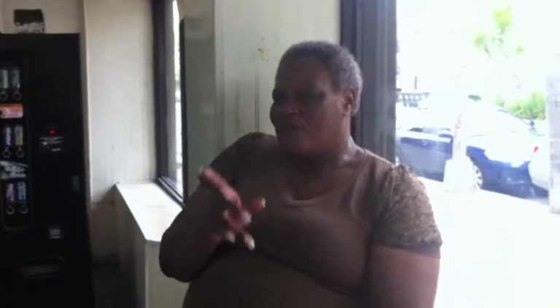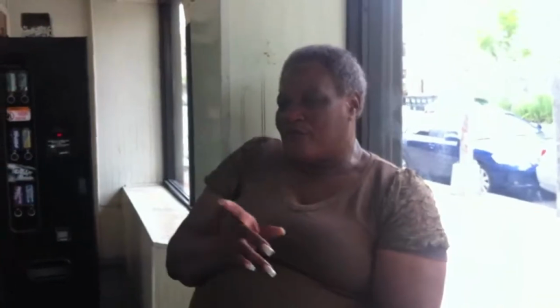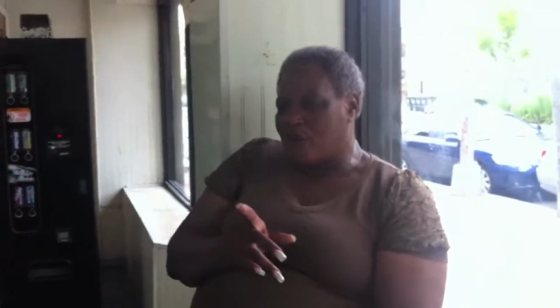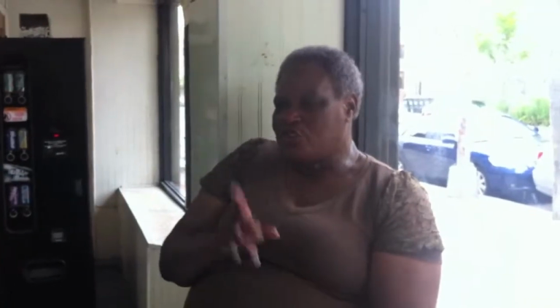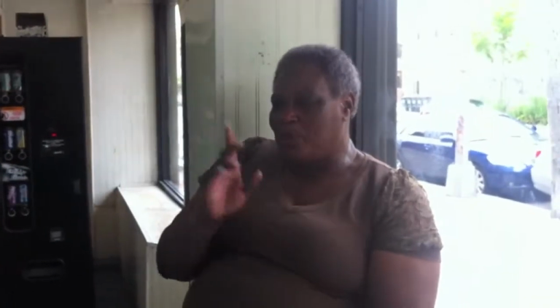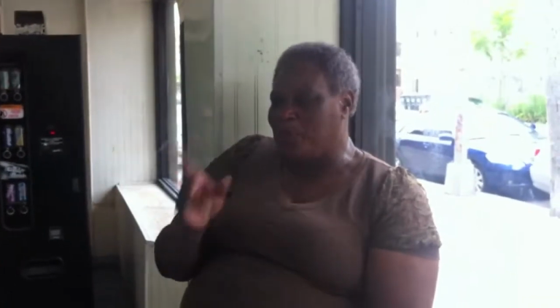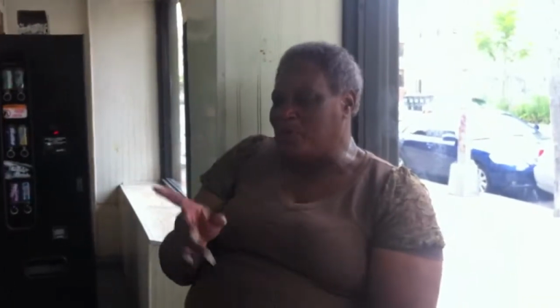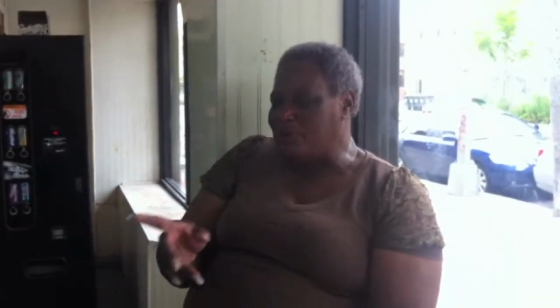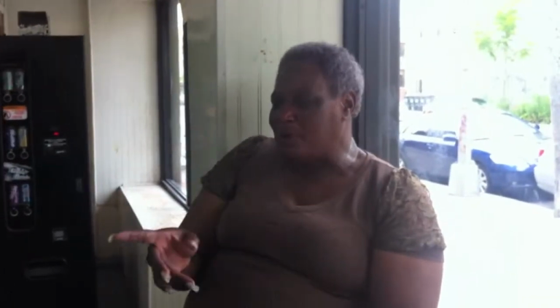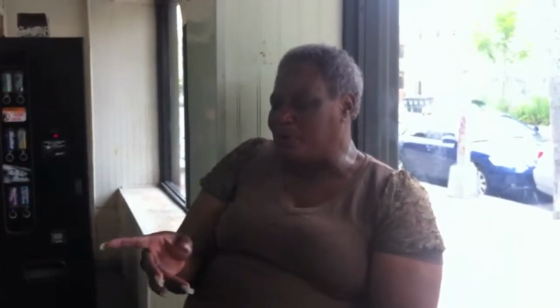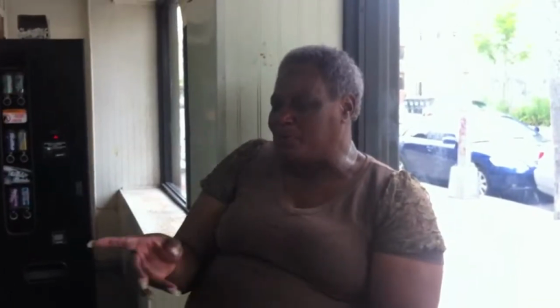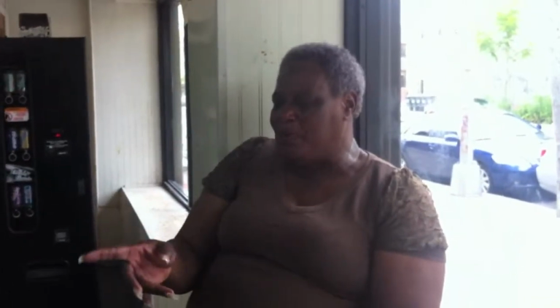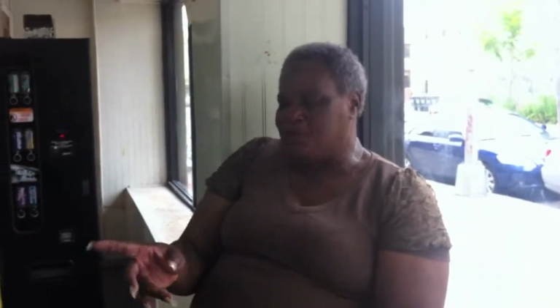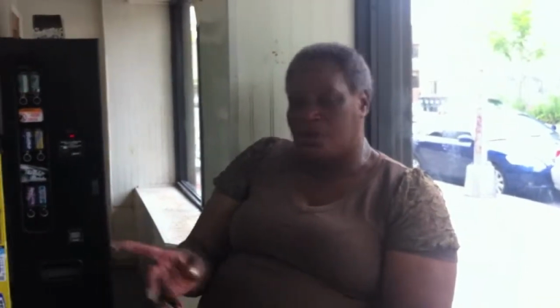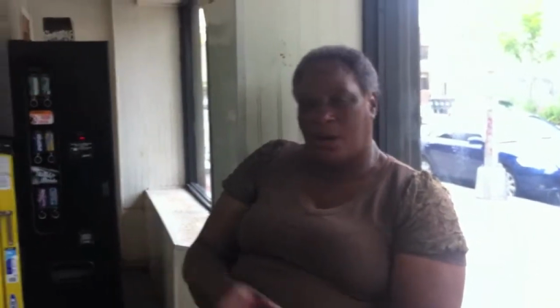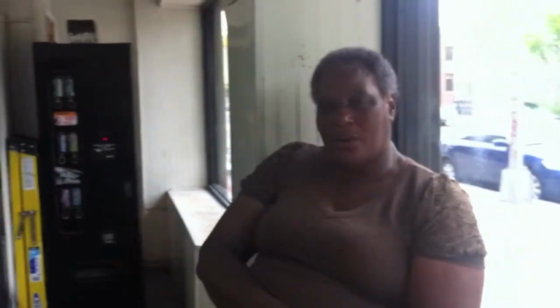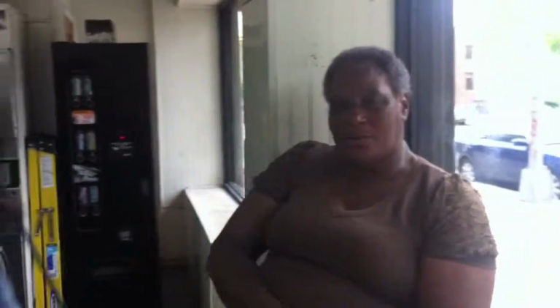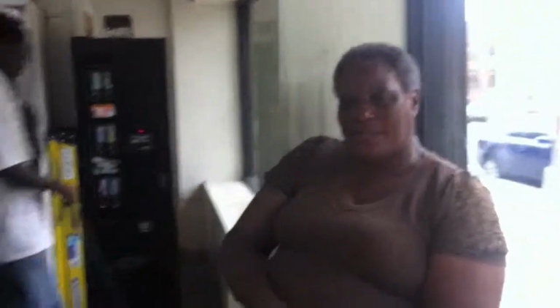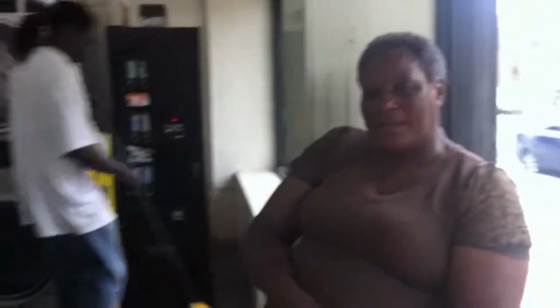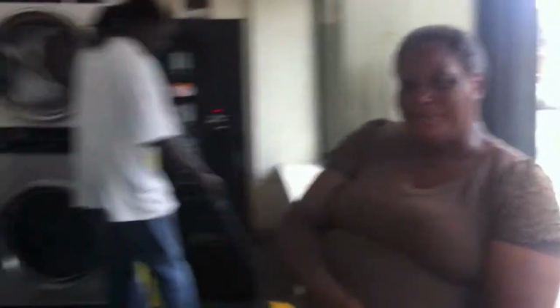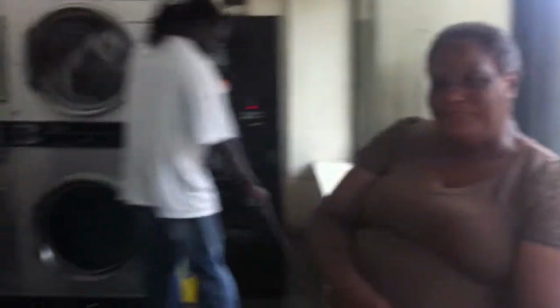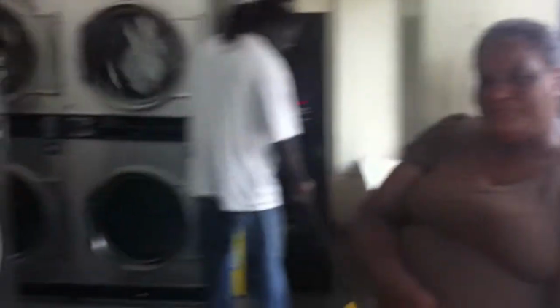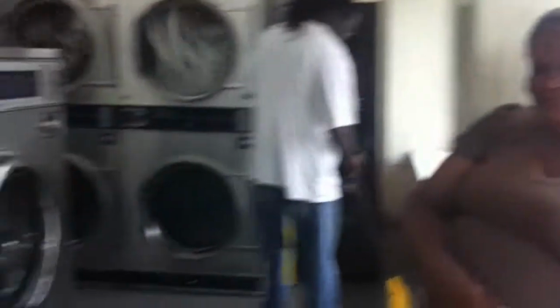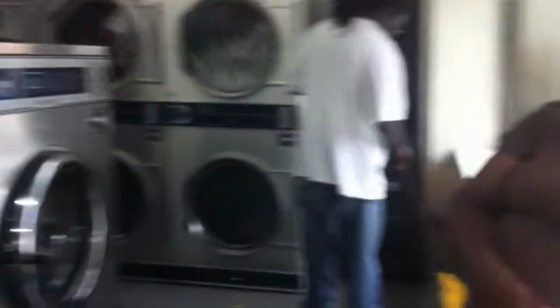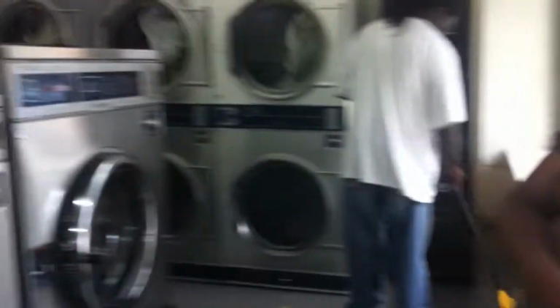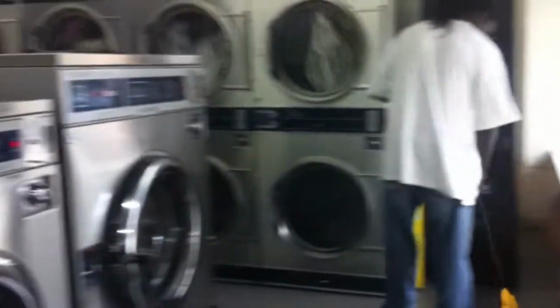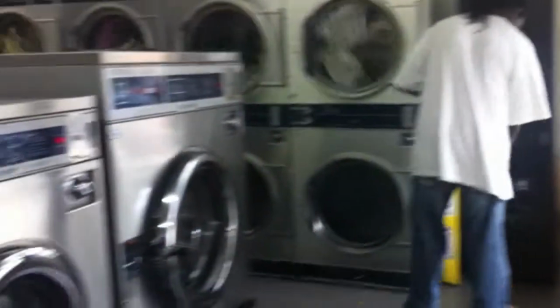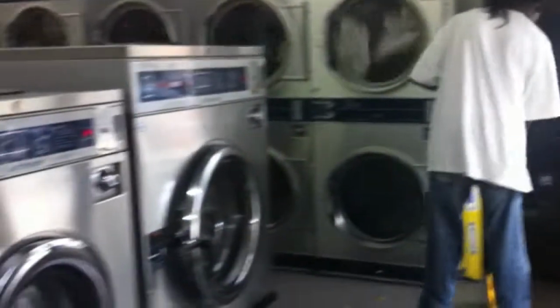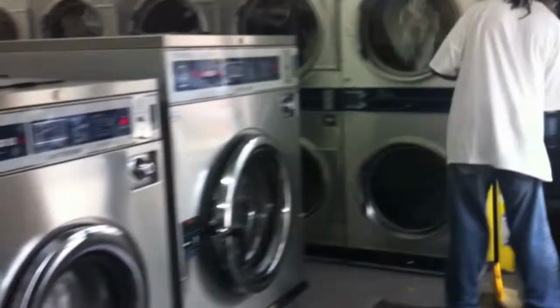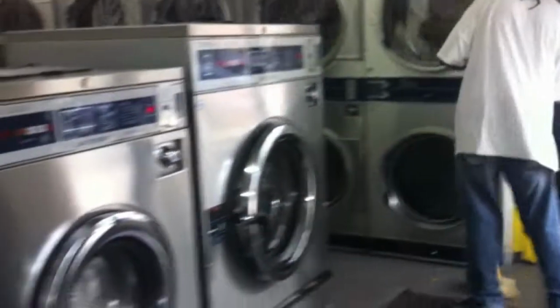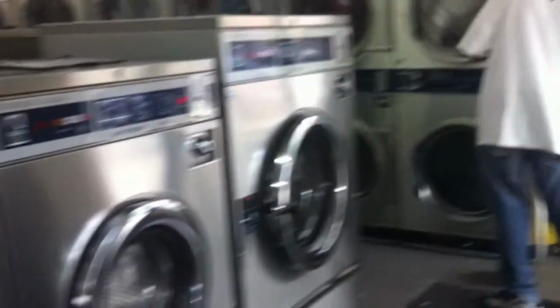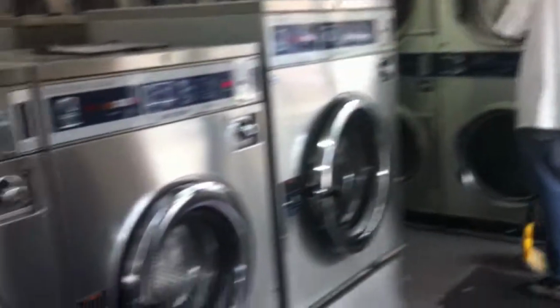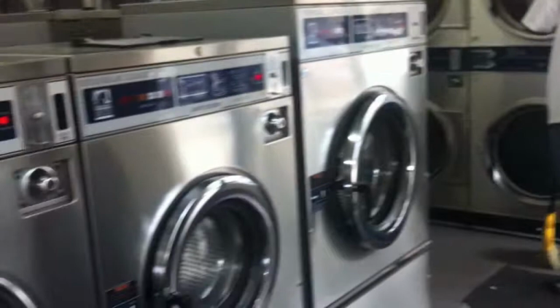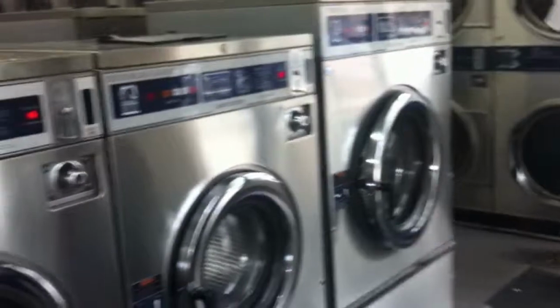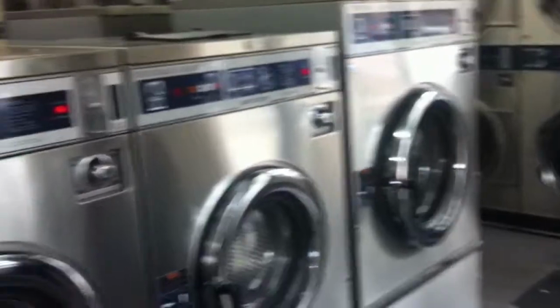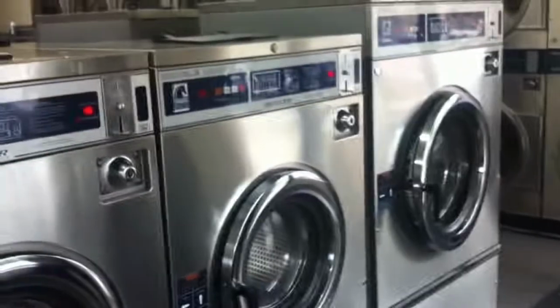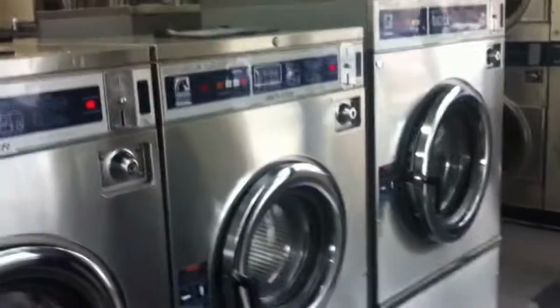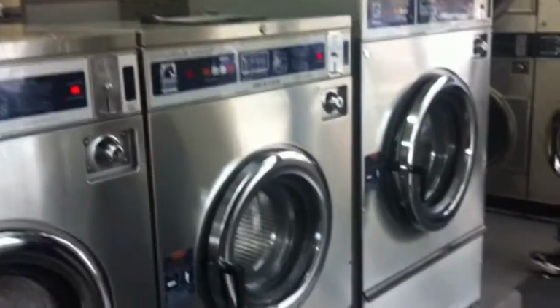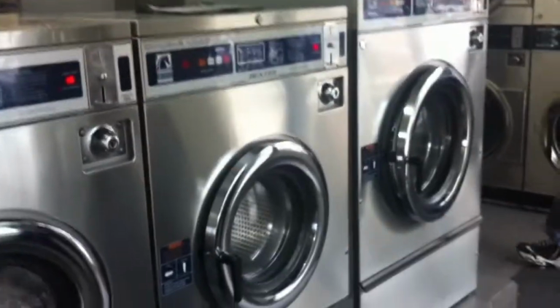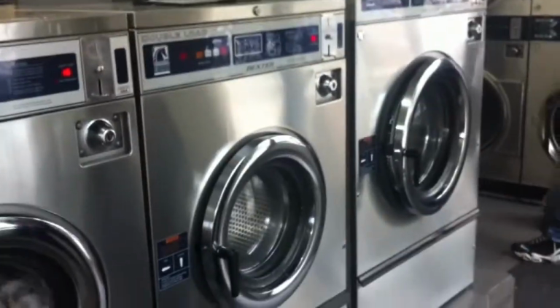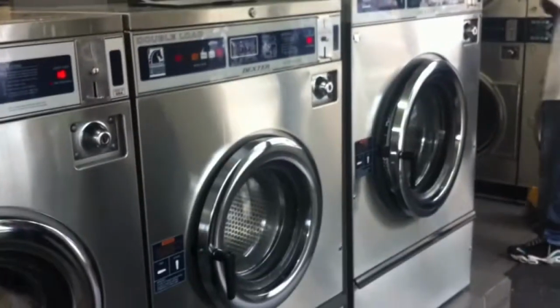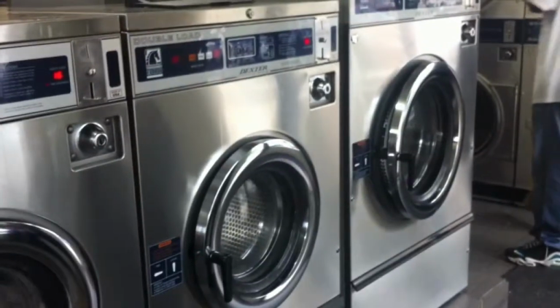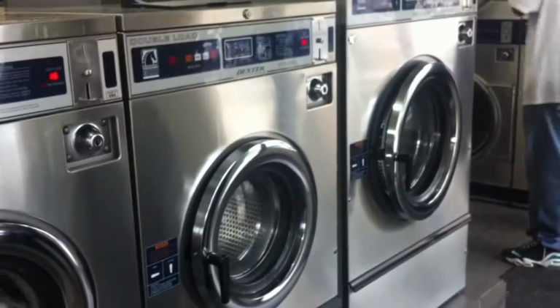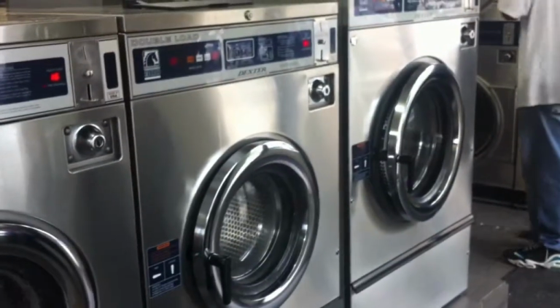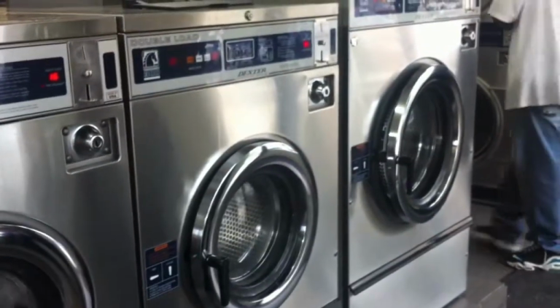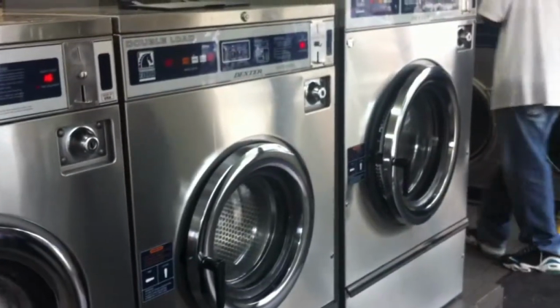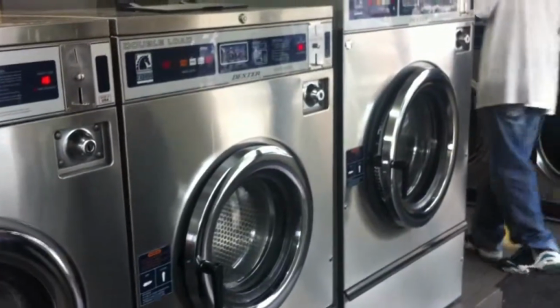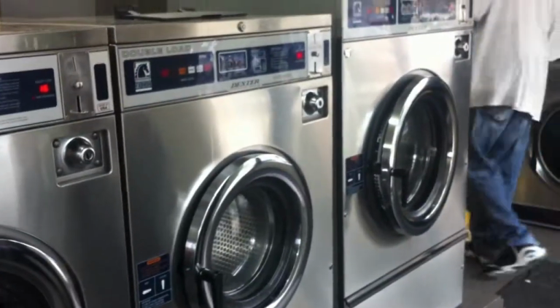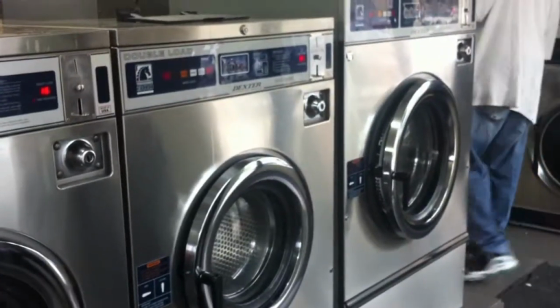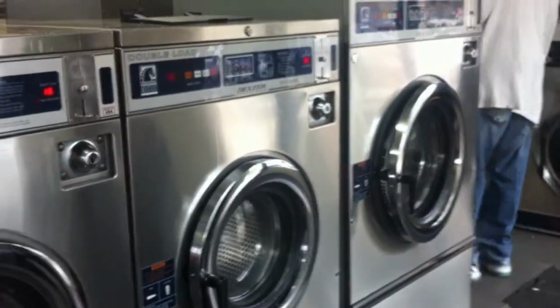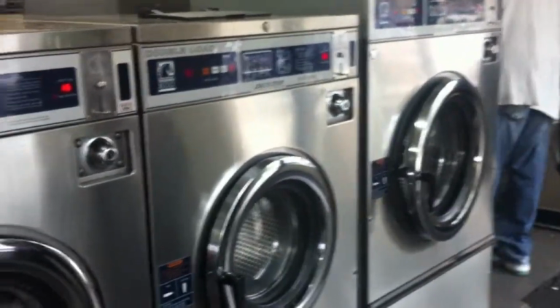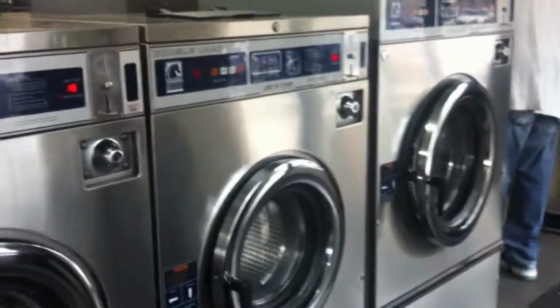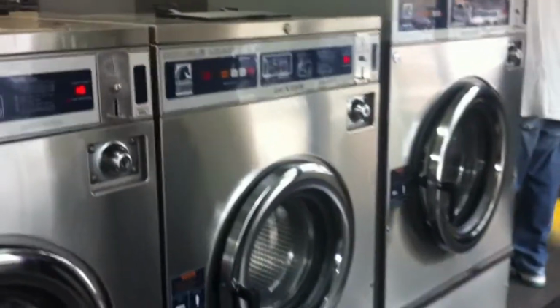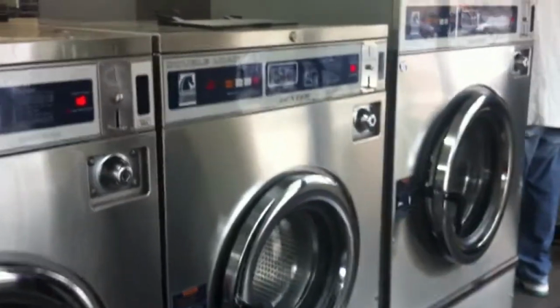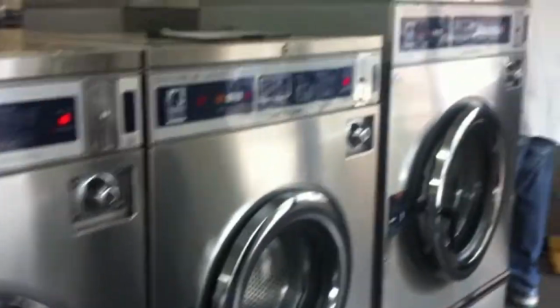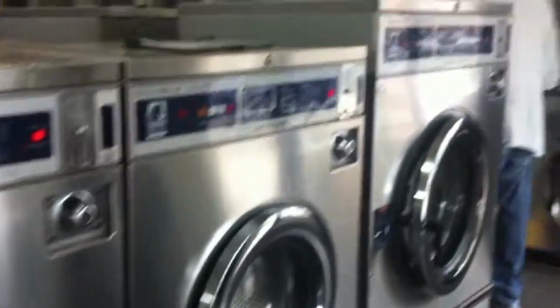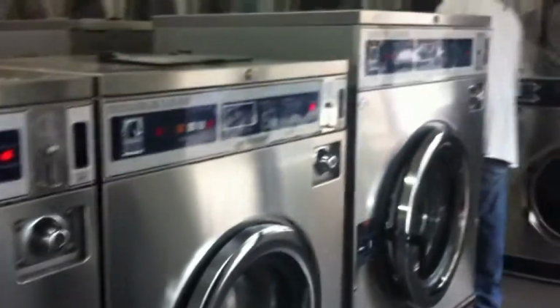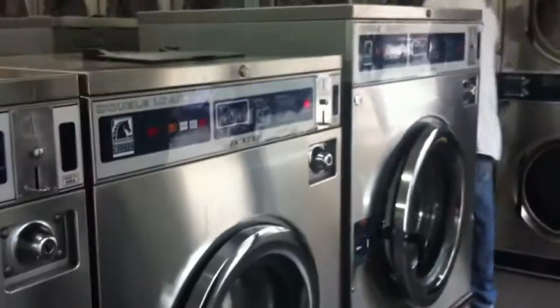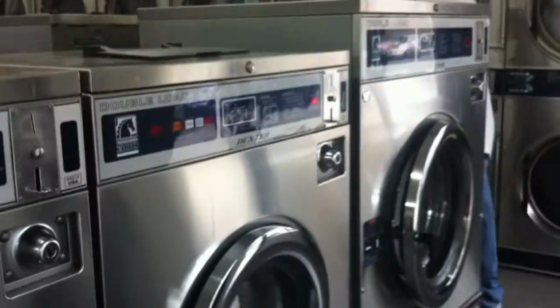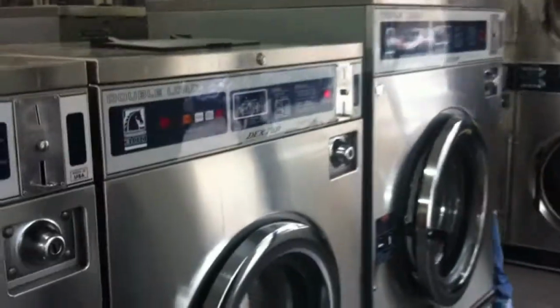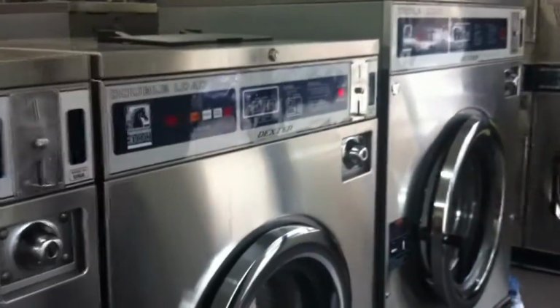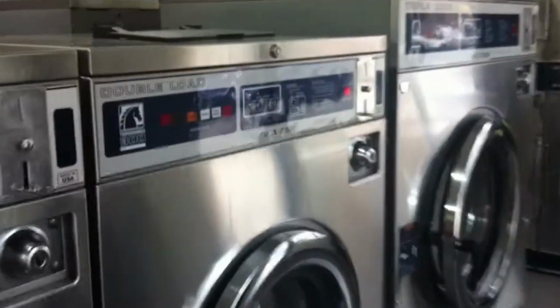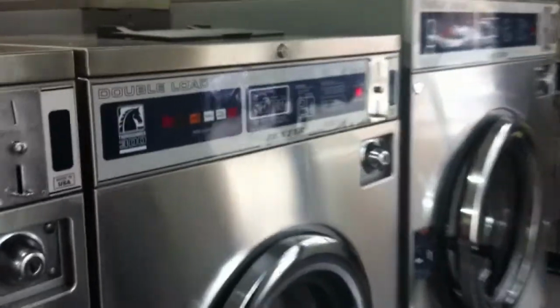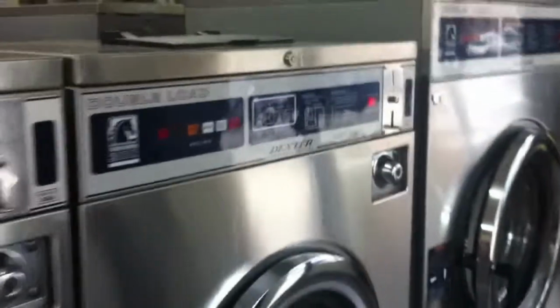First, you put your clothes in. Then you put your detergent in. Then you put your coins in.